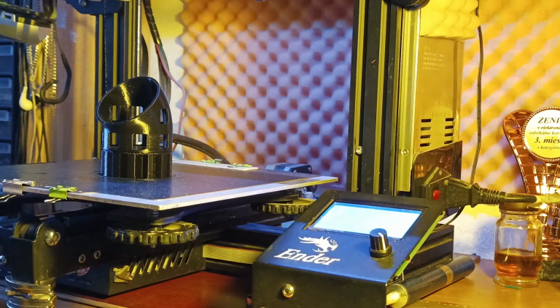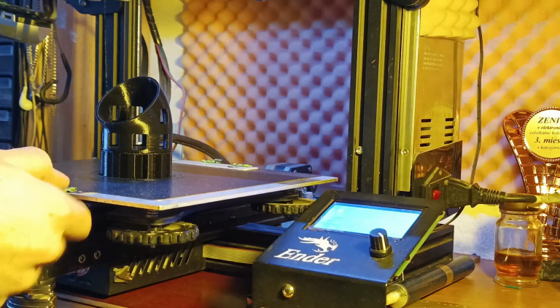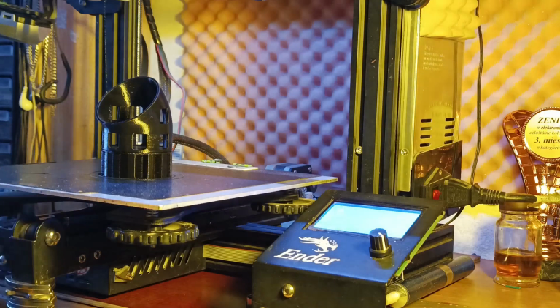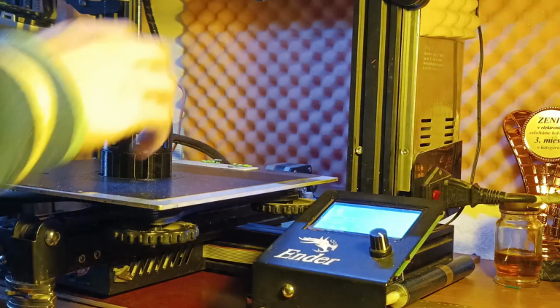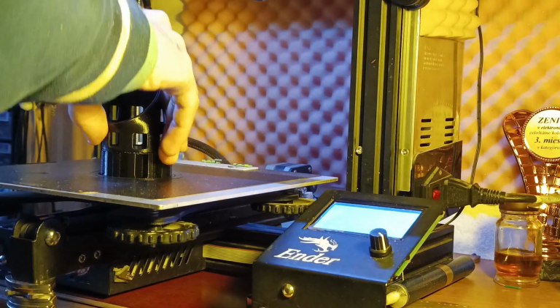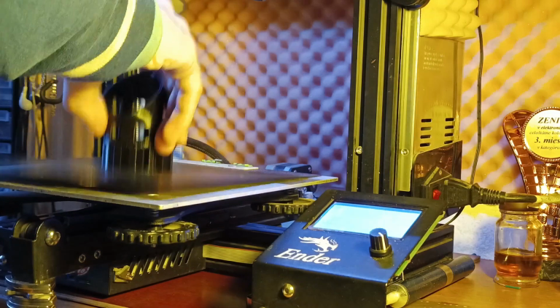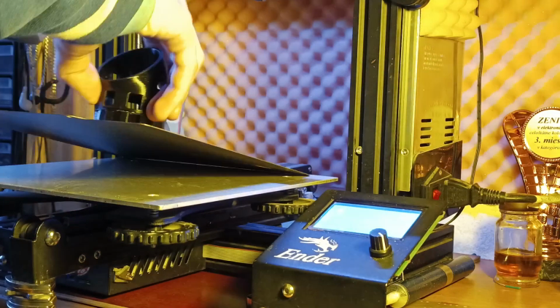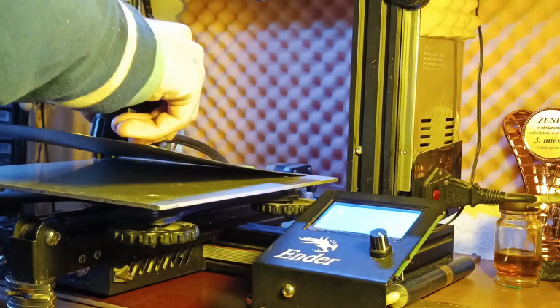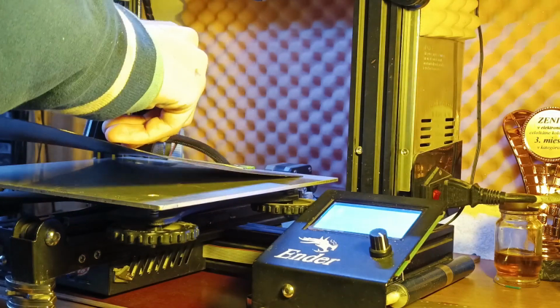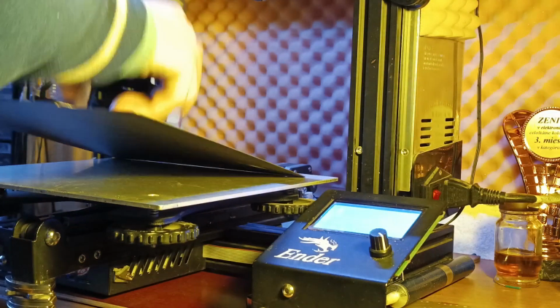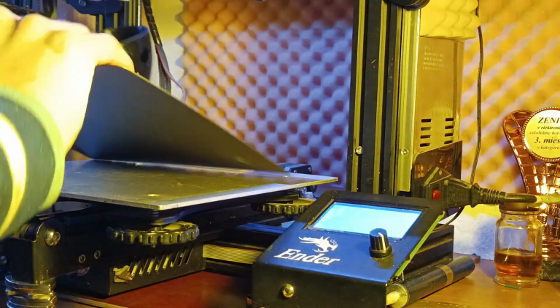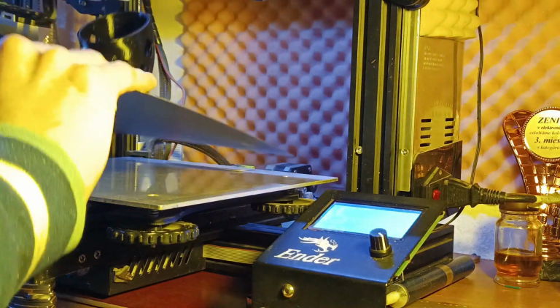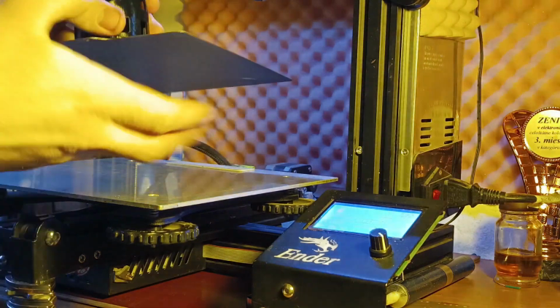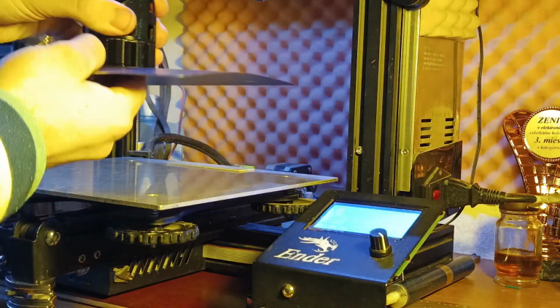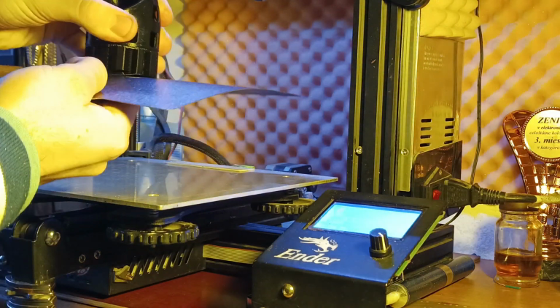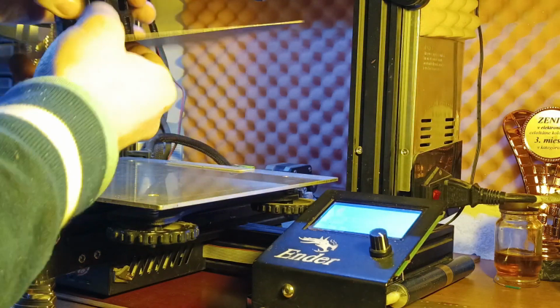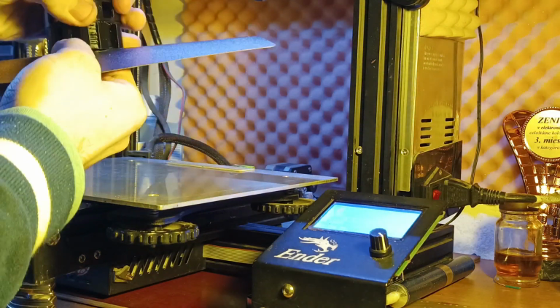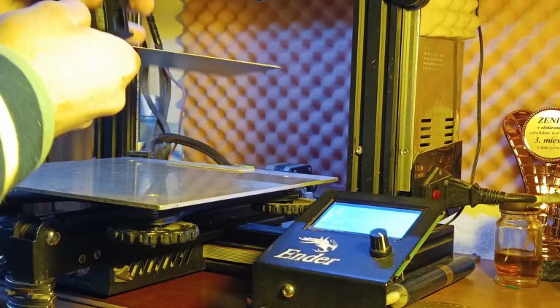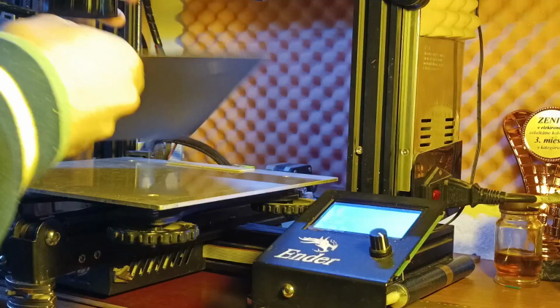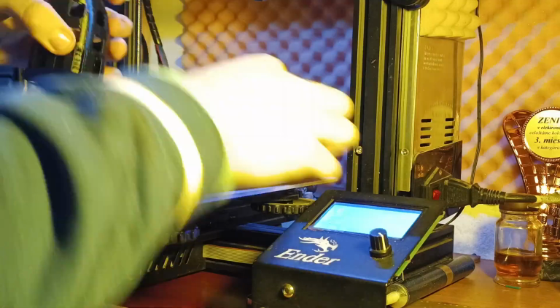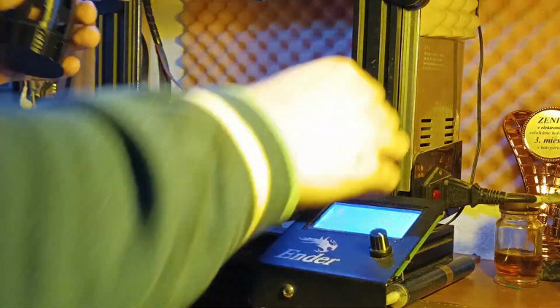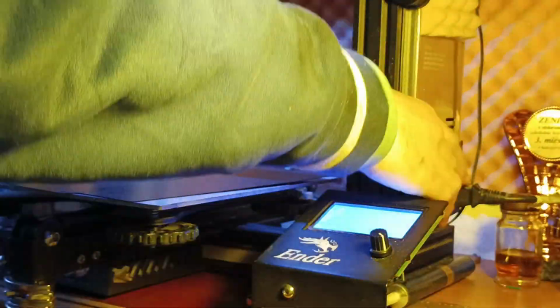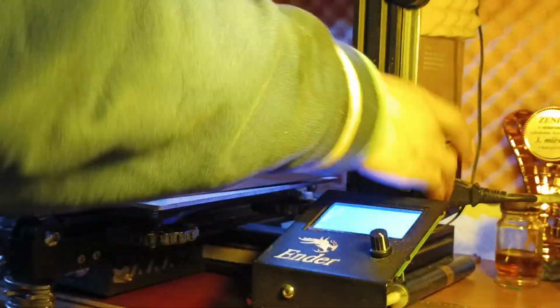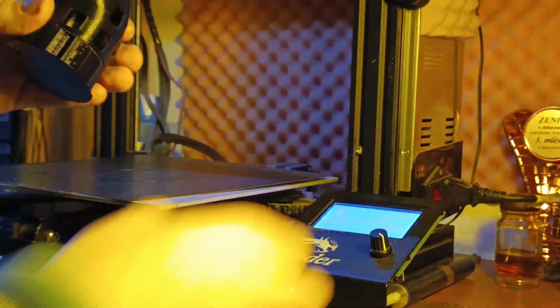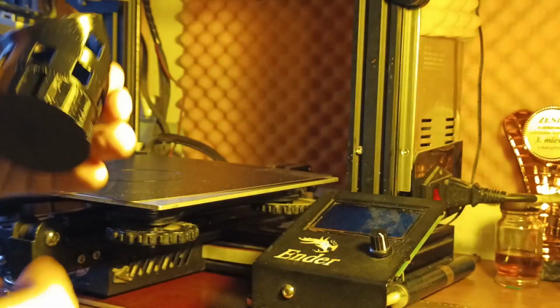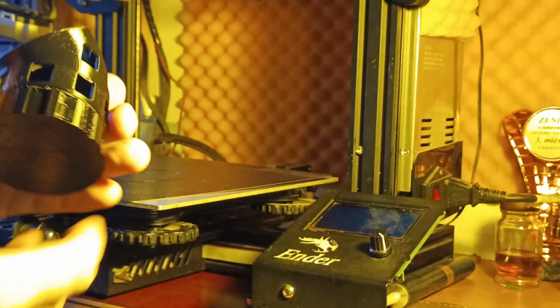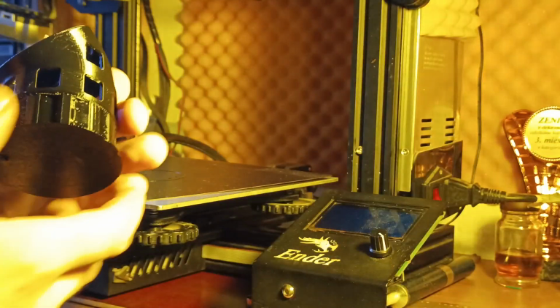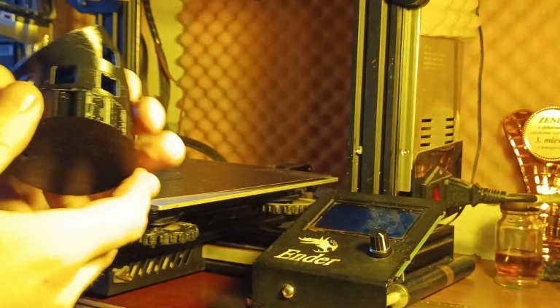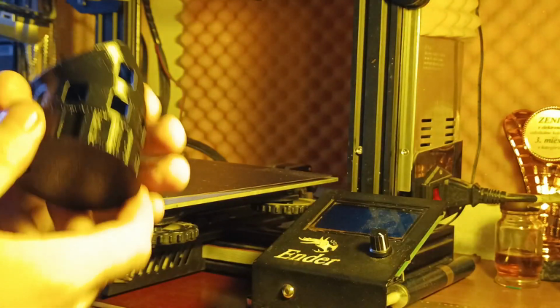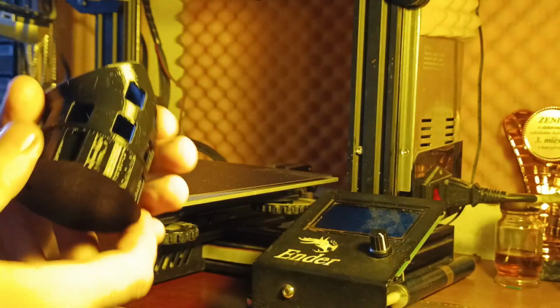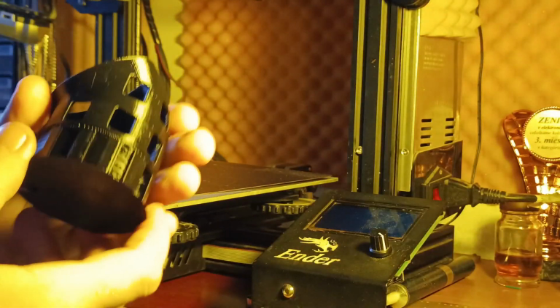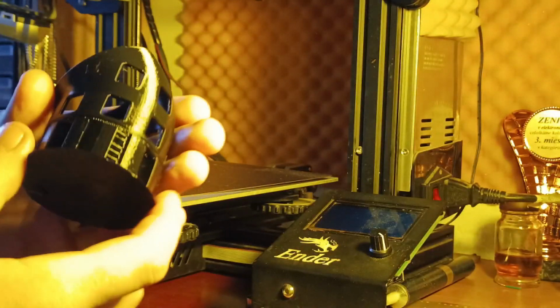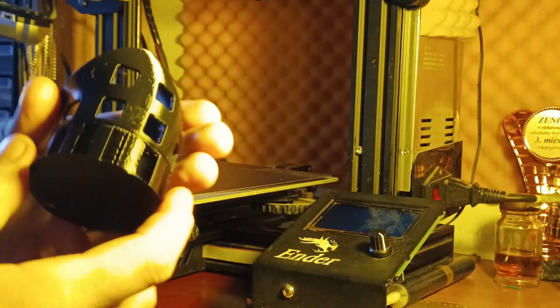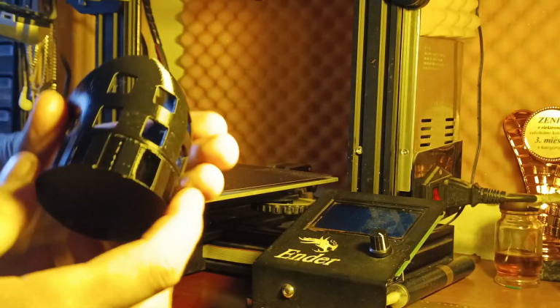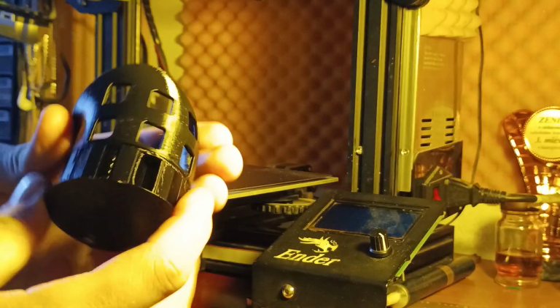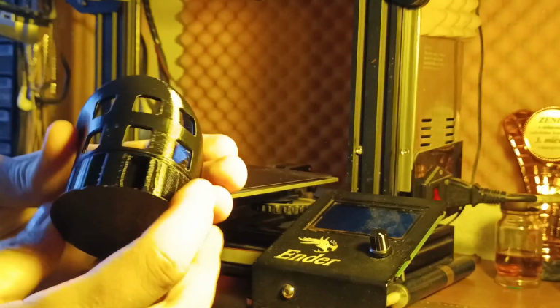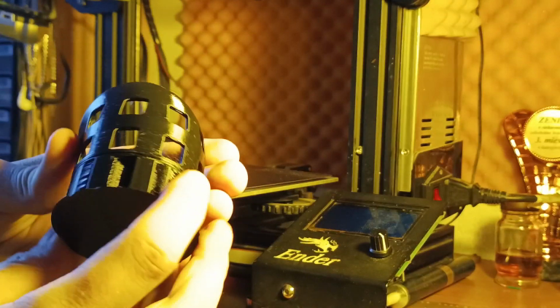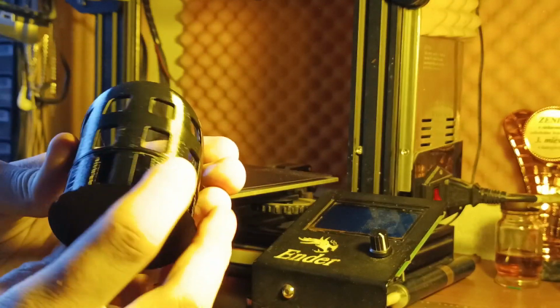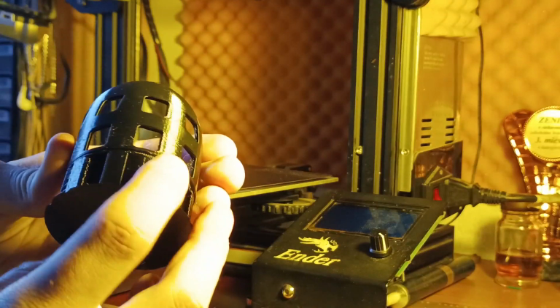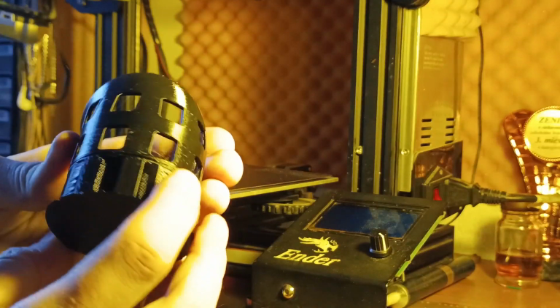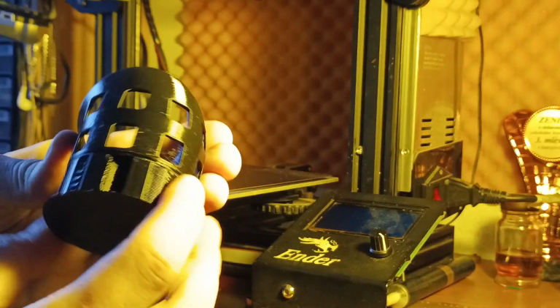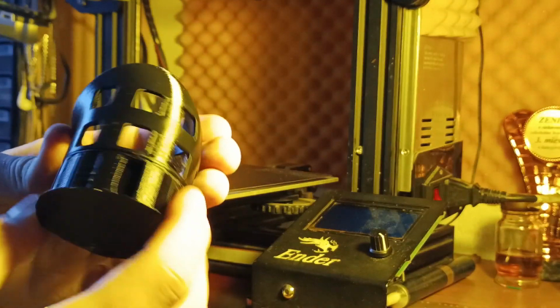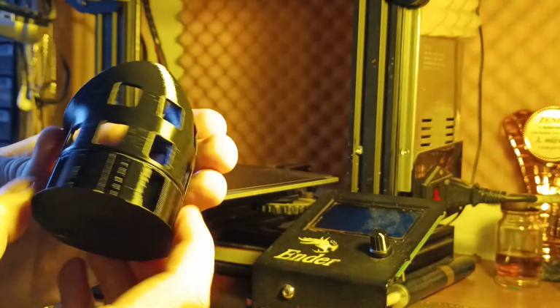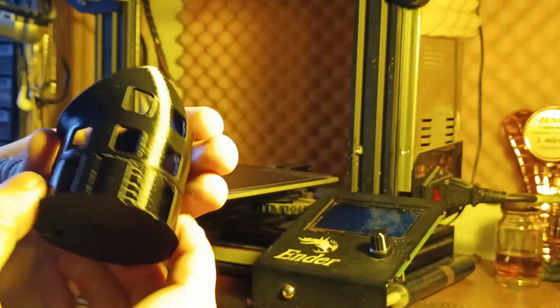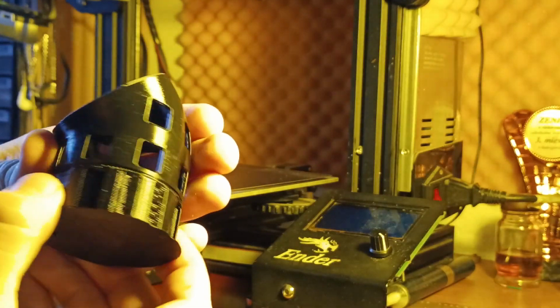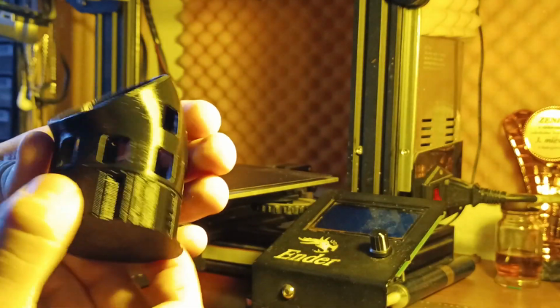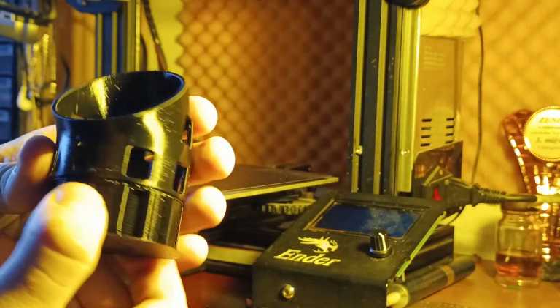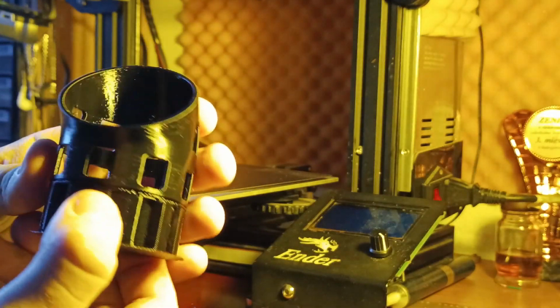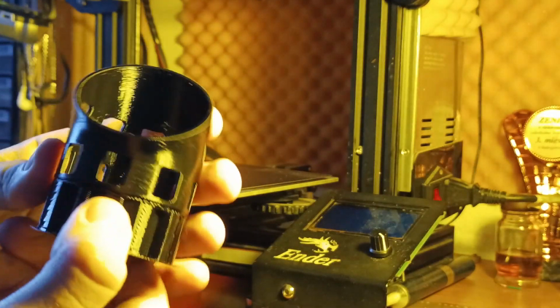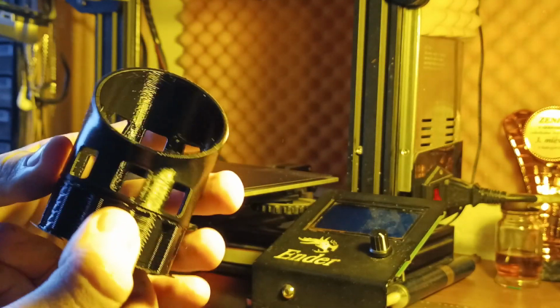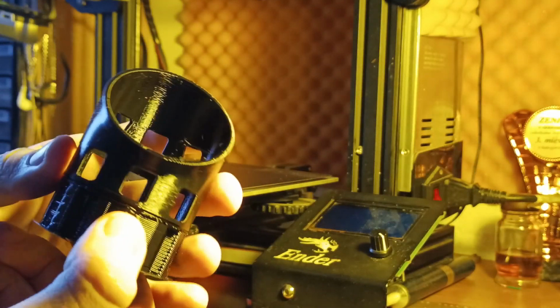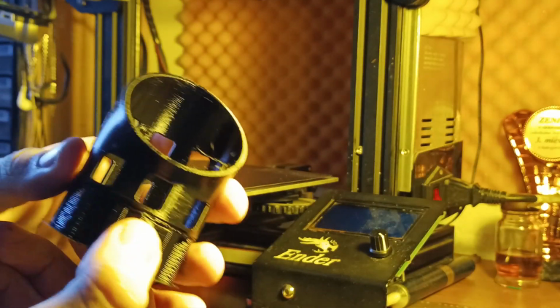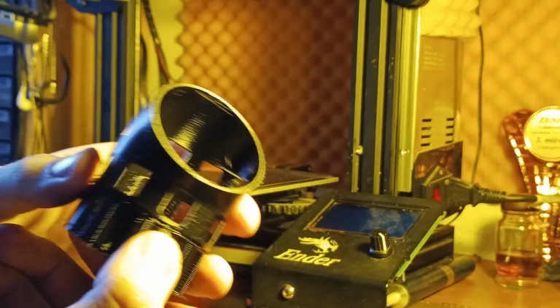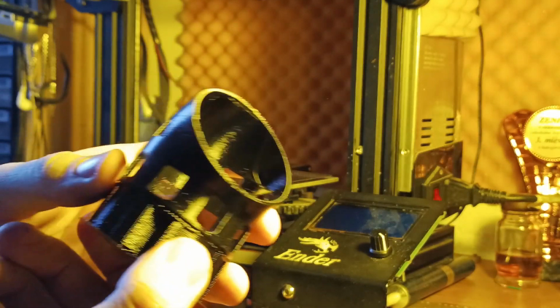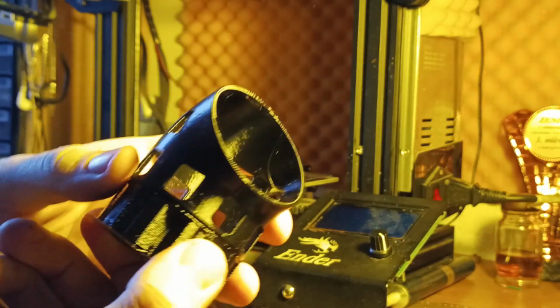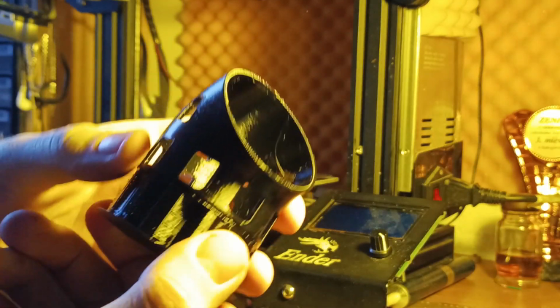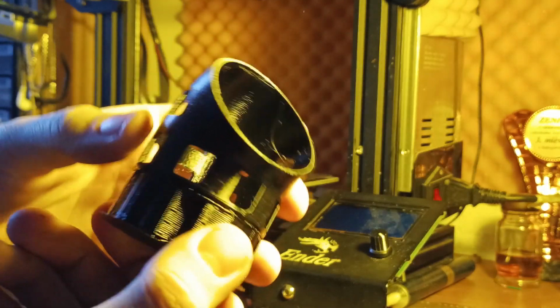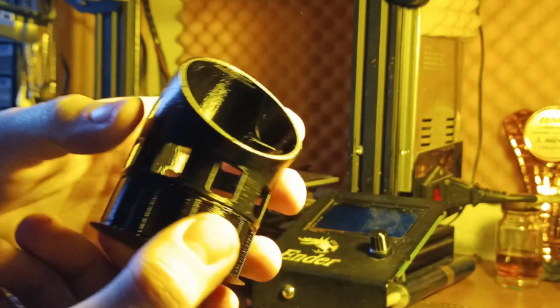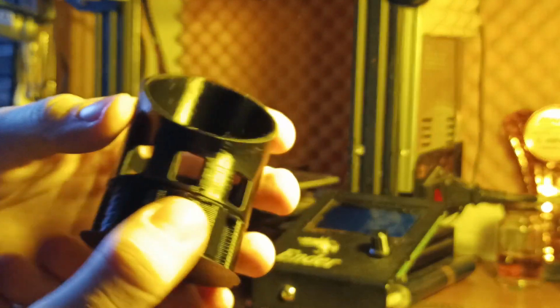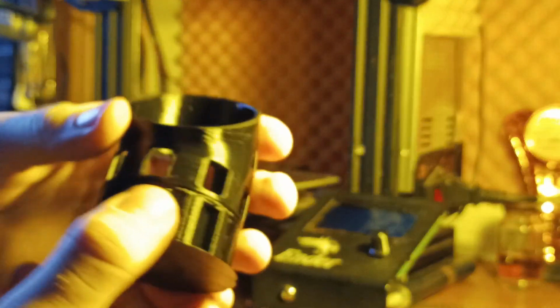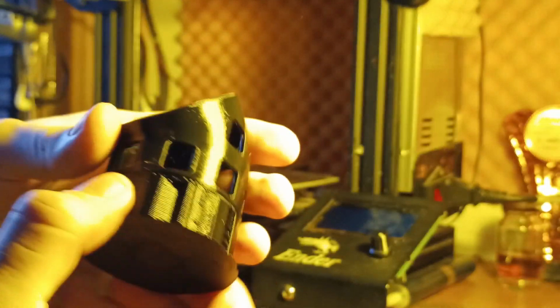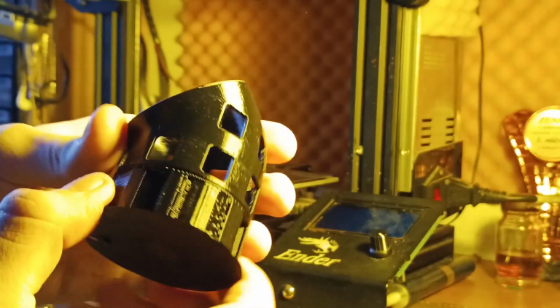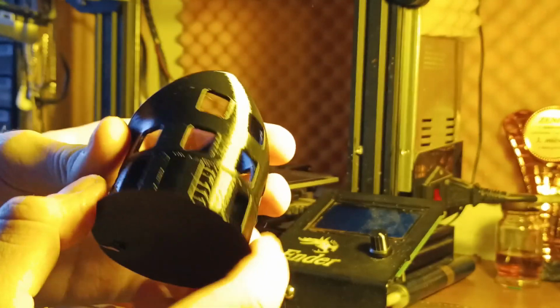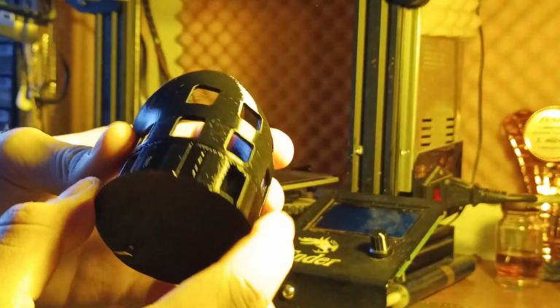The first thing is to 3D print the top part which will house the speaker, and I just printed it in some basic black PETG.